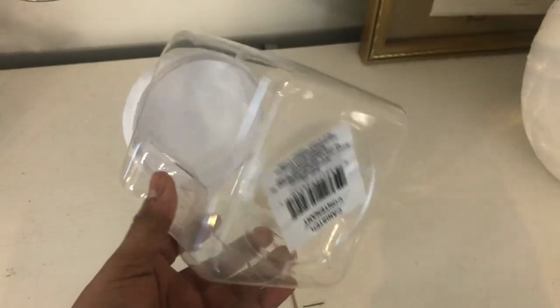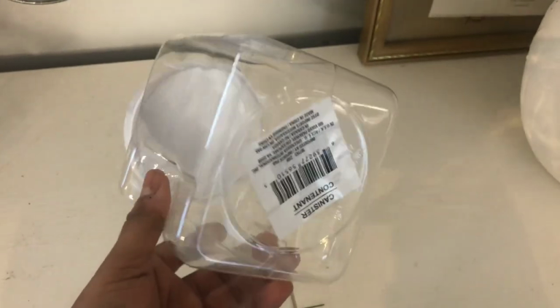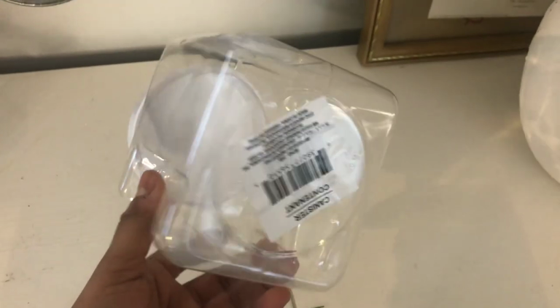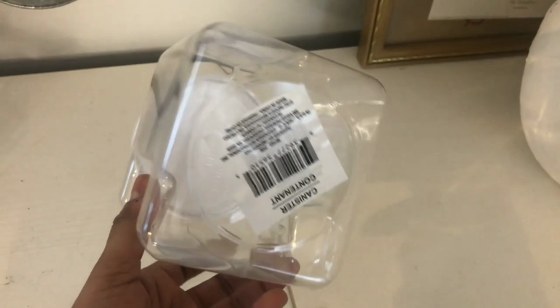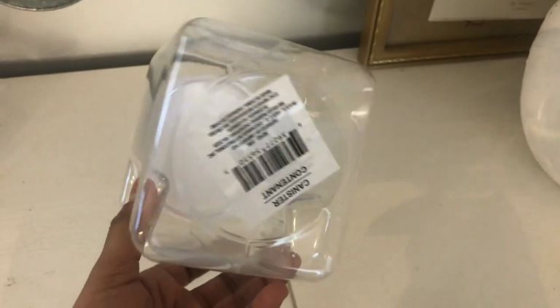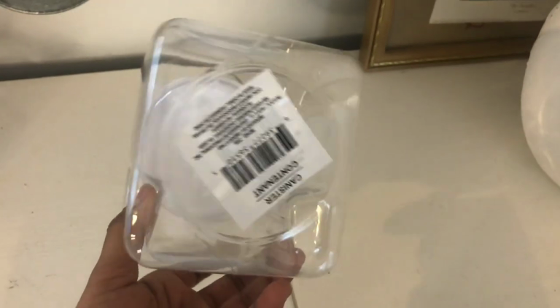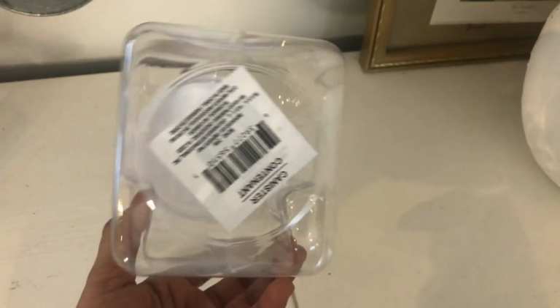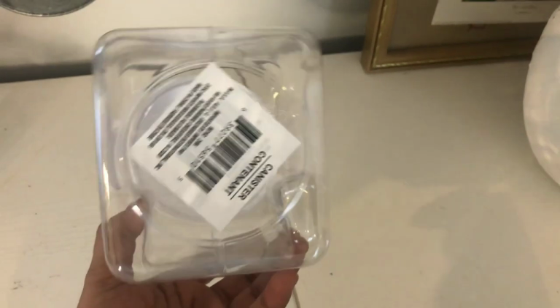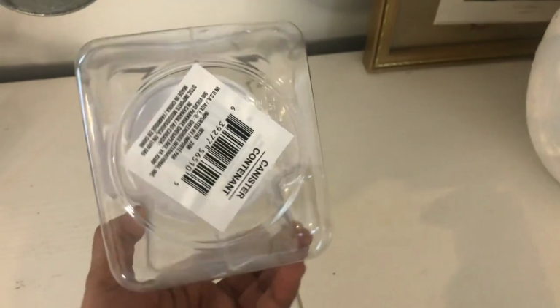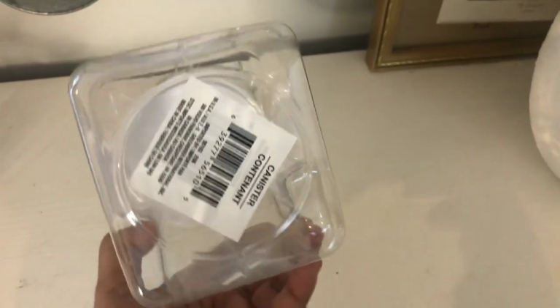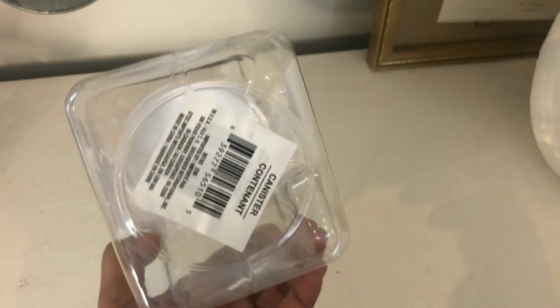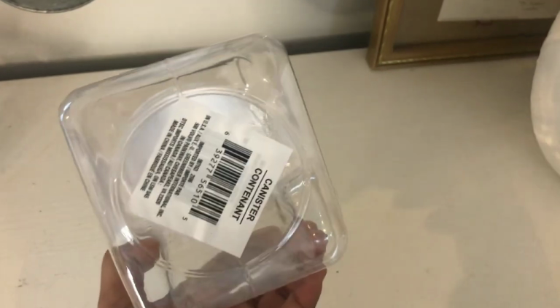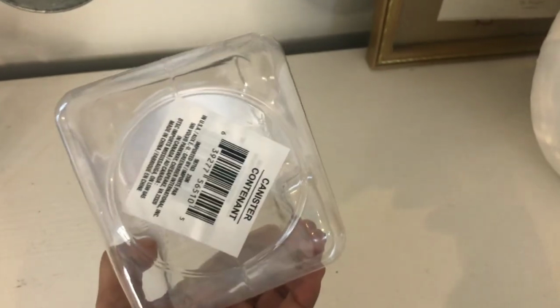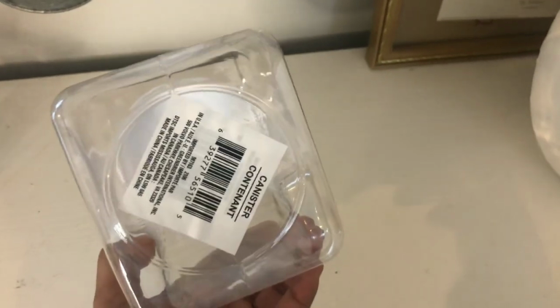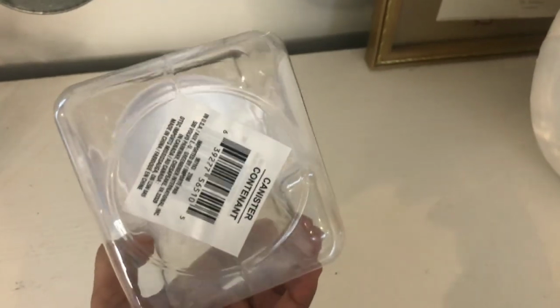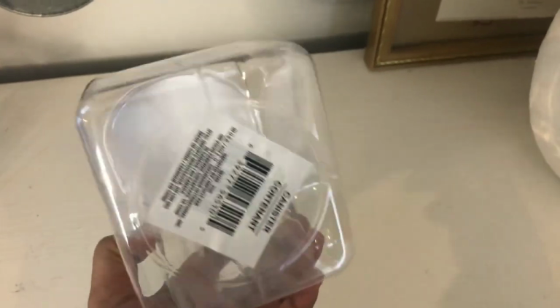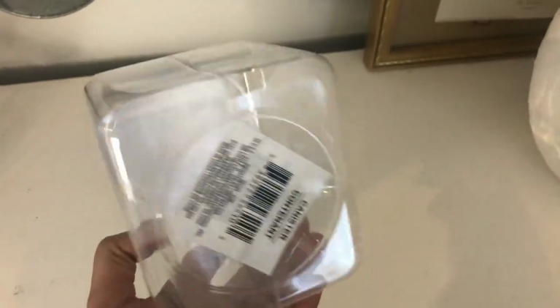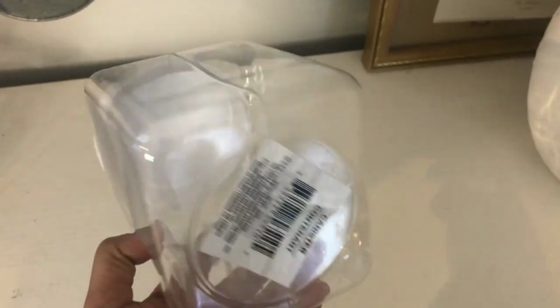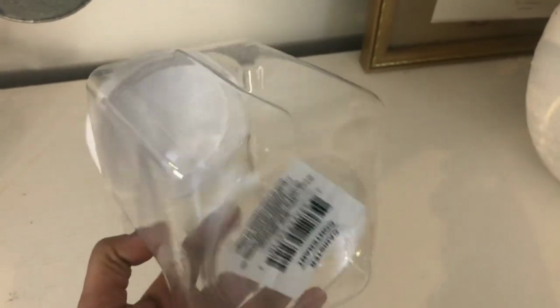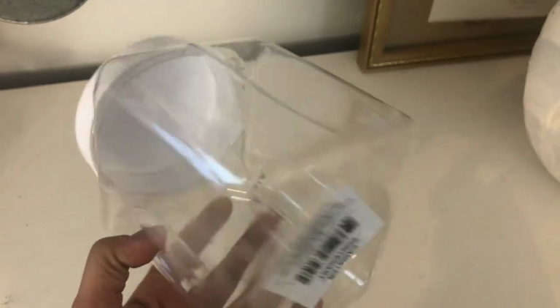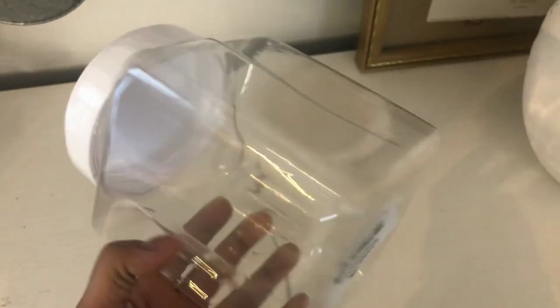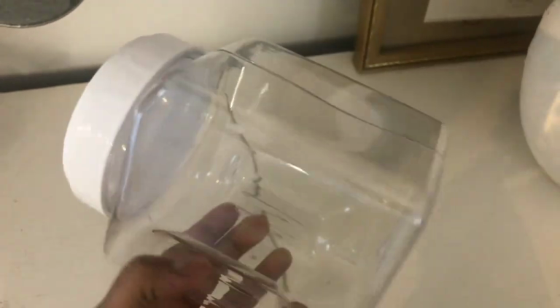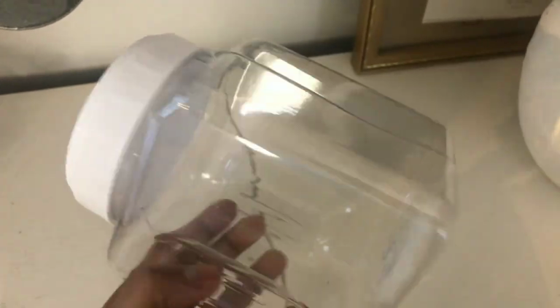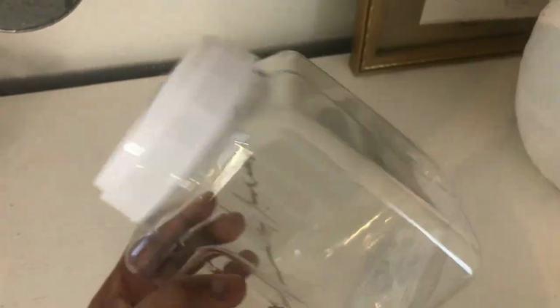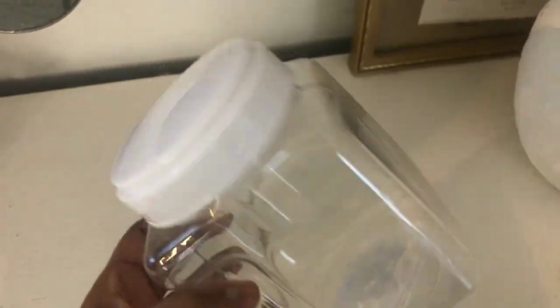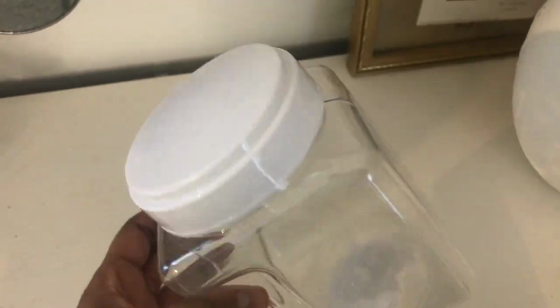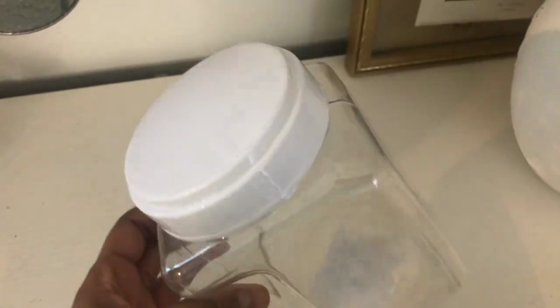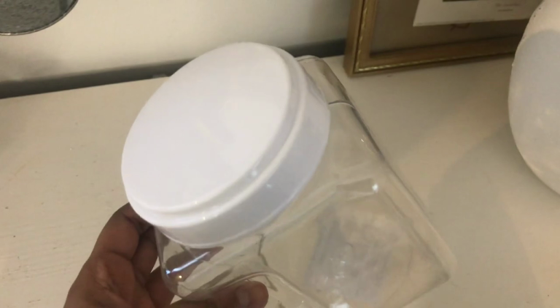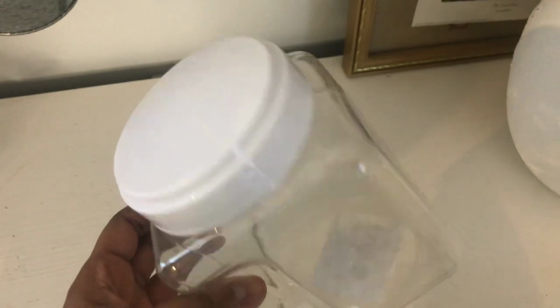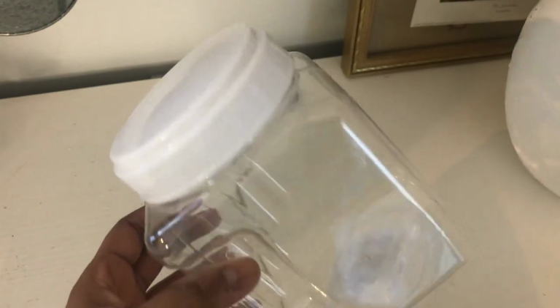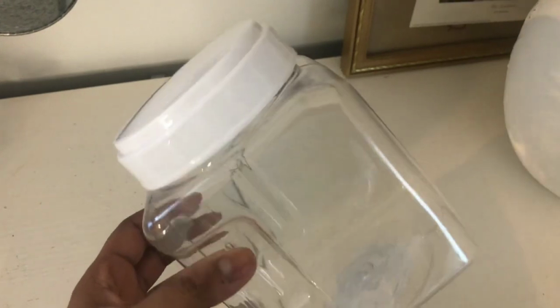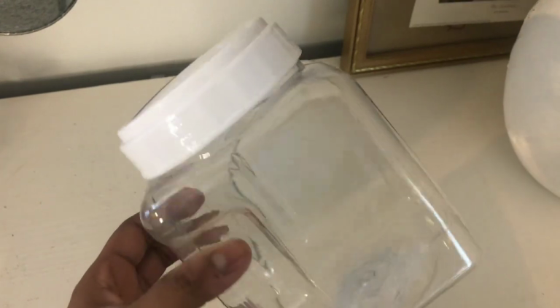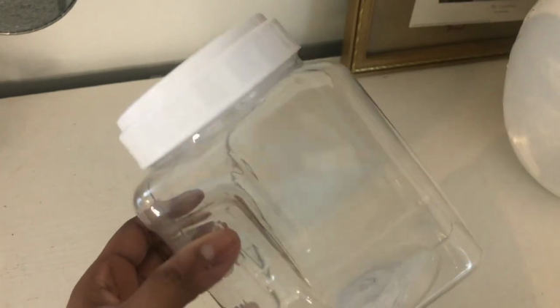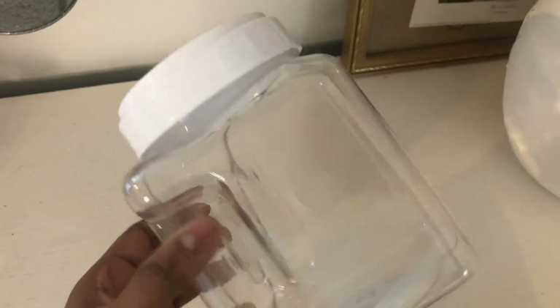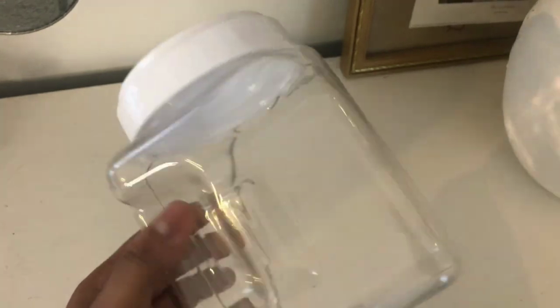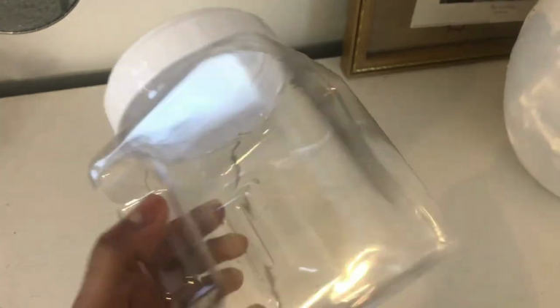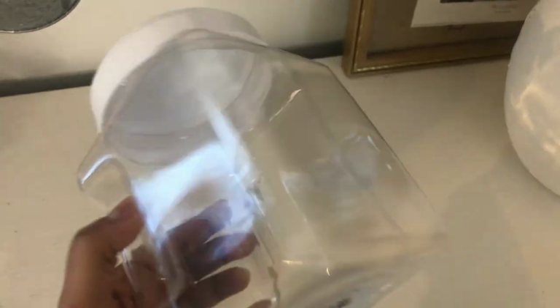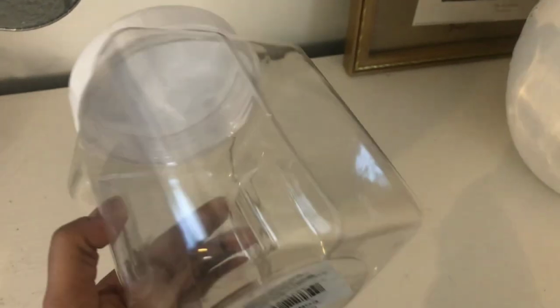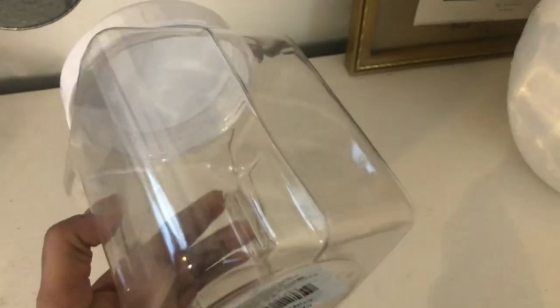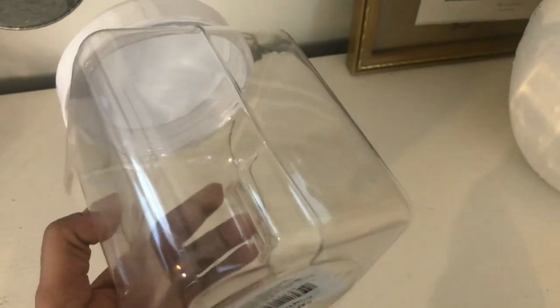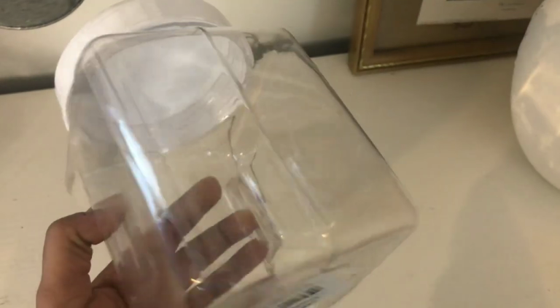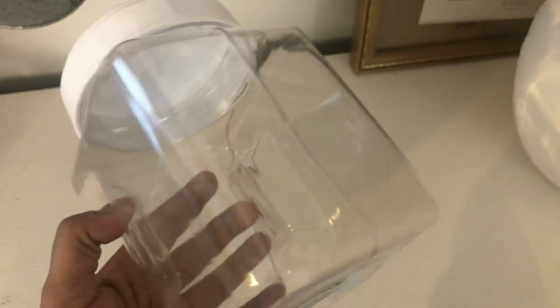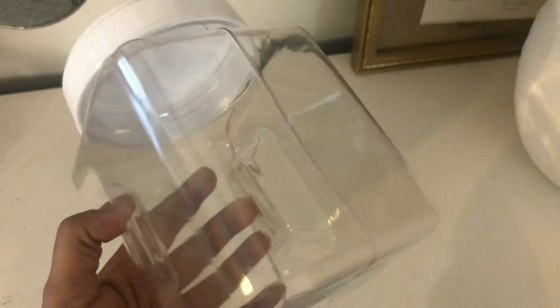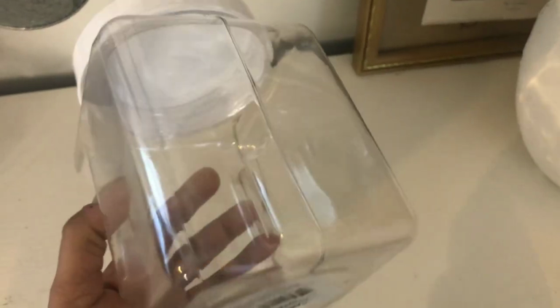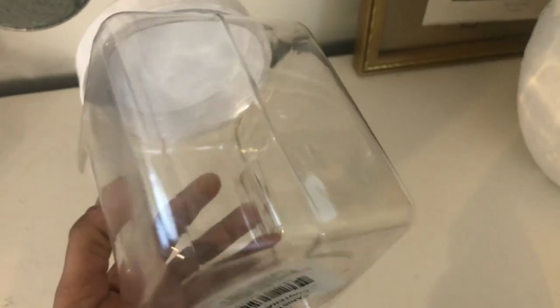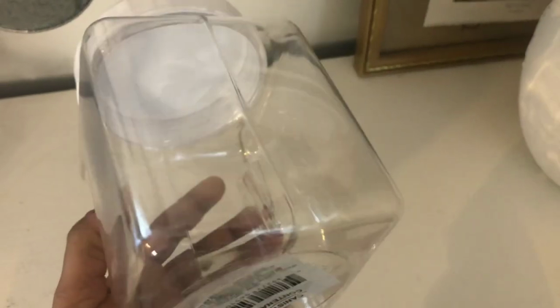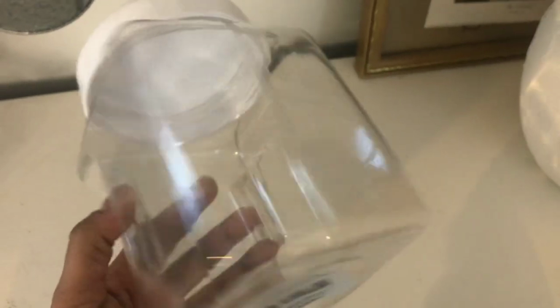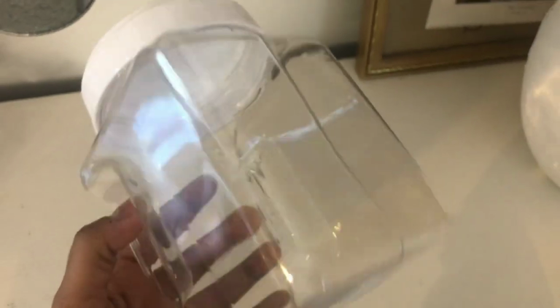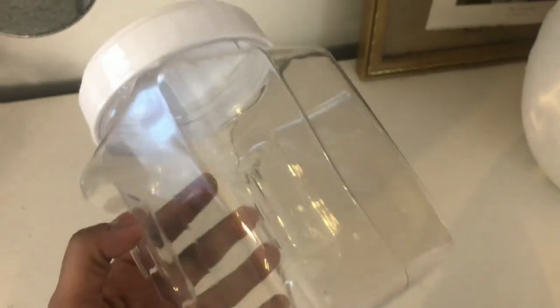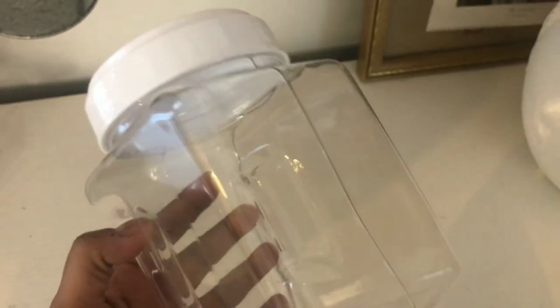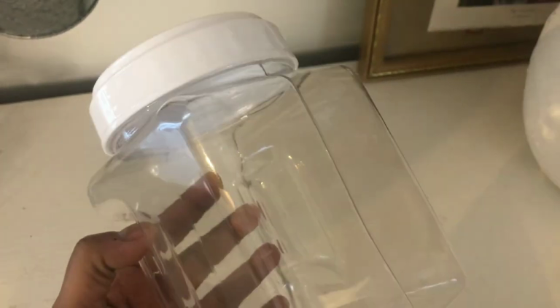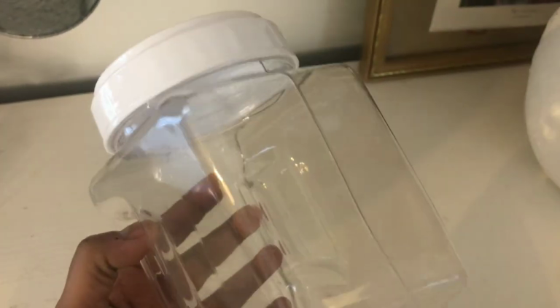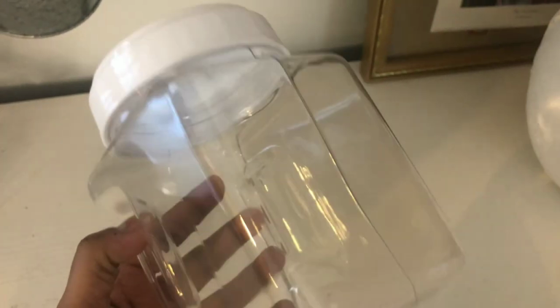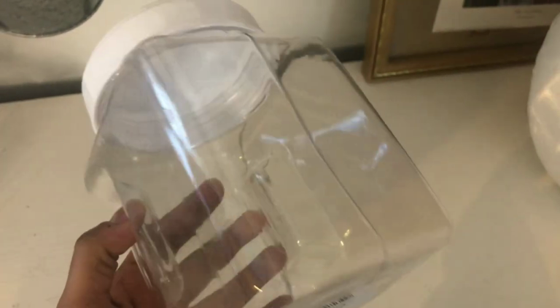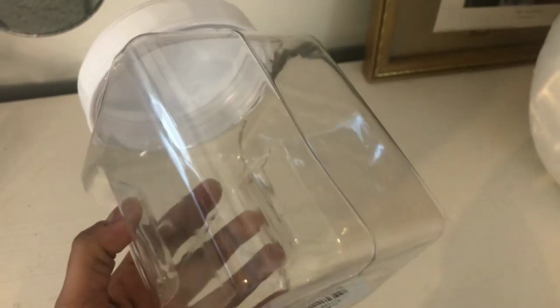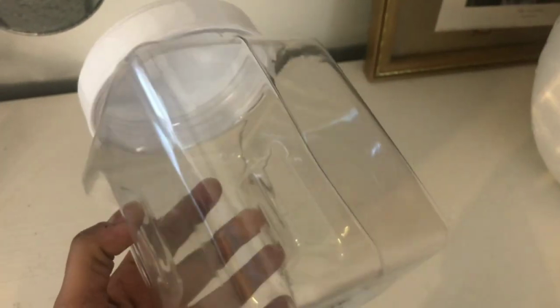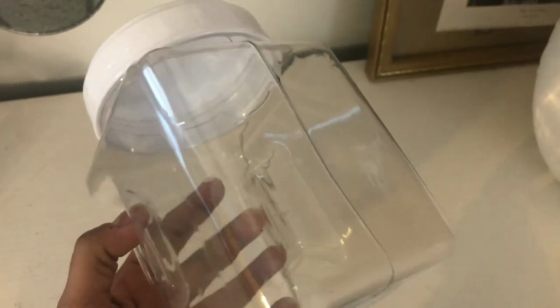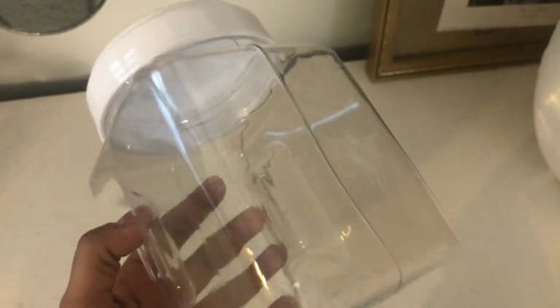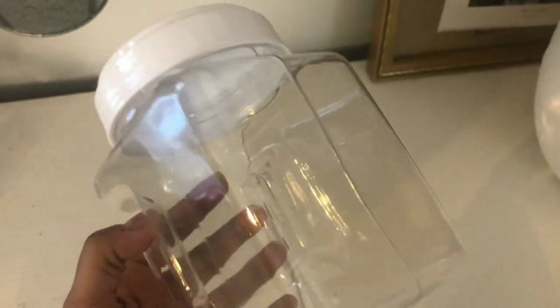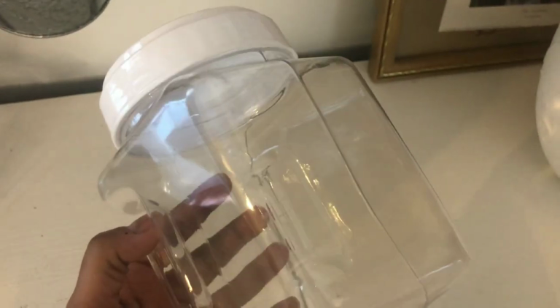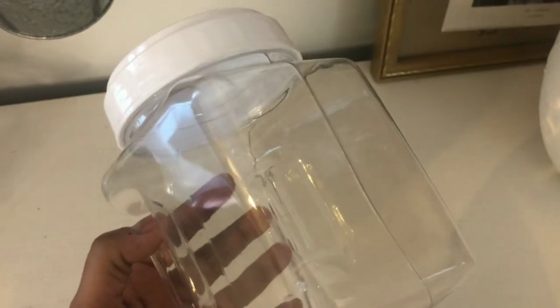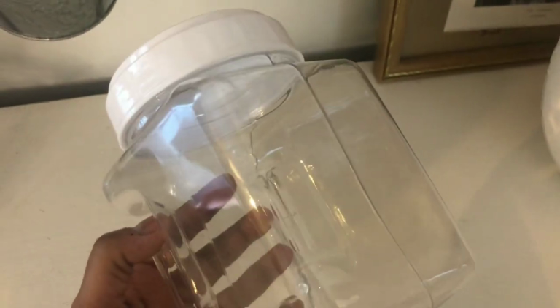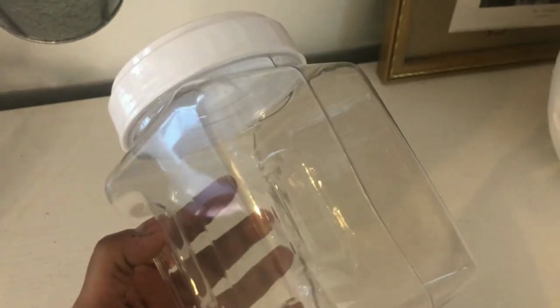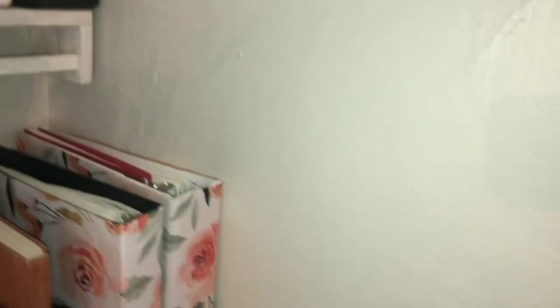I just wanted to show what the containers look like when you buy them at the Dollar Tree. They're usually in the food storage section with either a blue lid or a white lid.